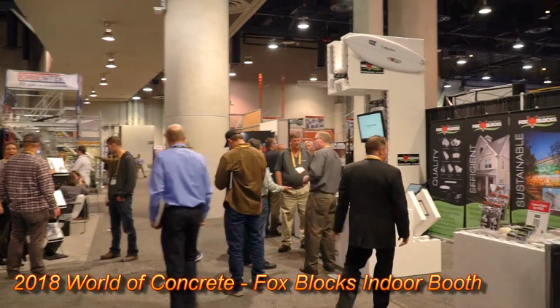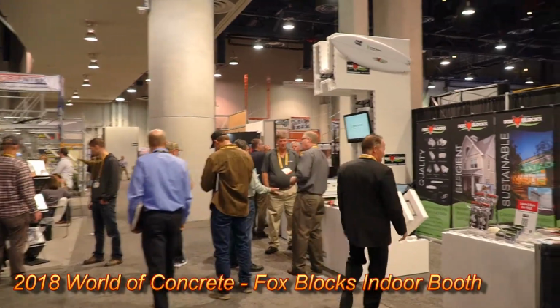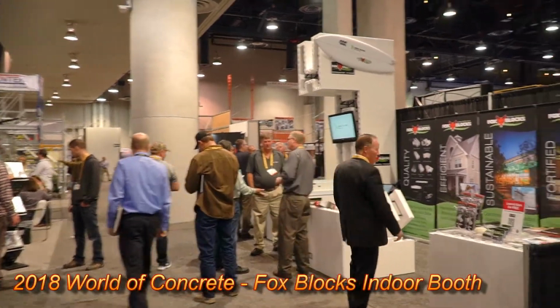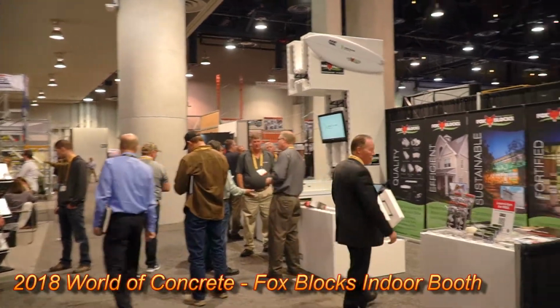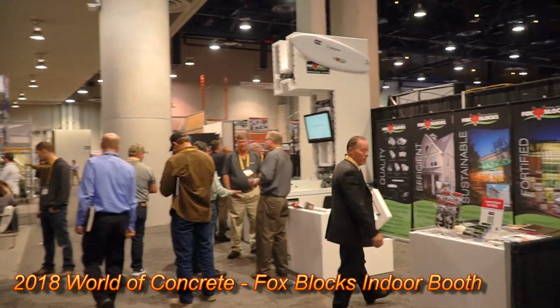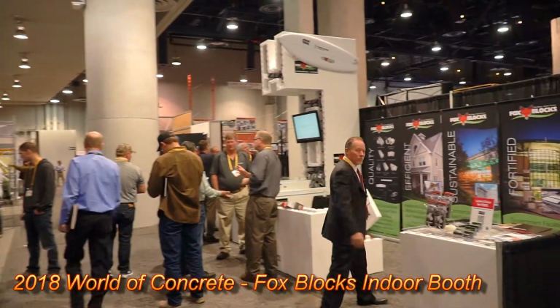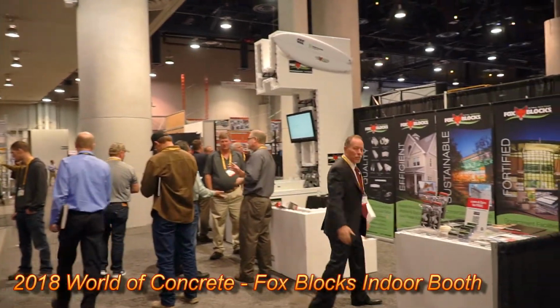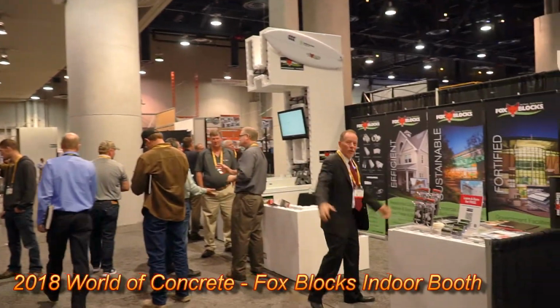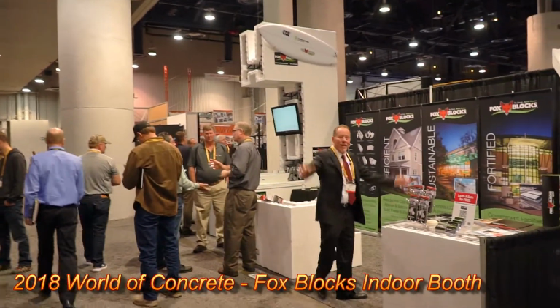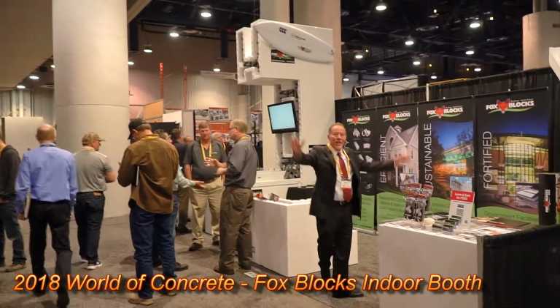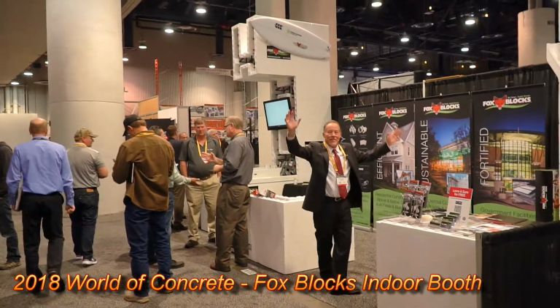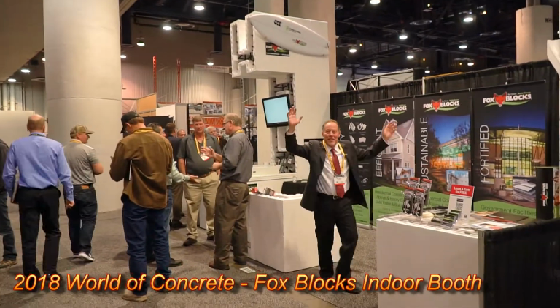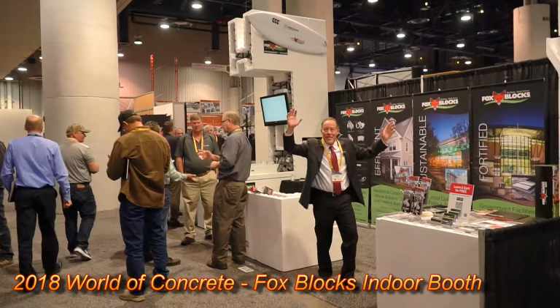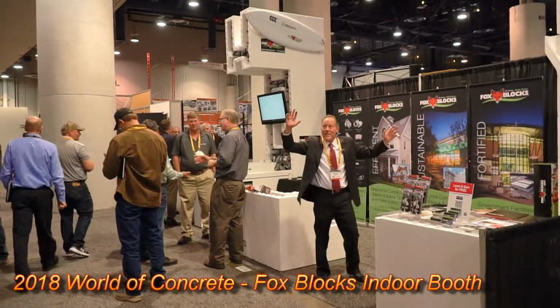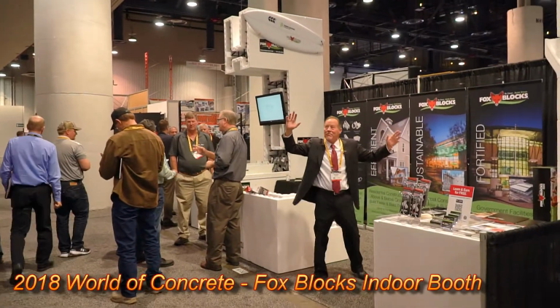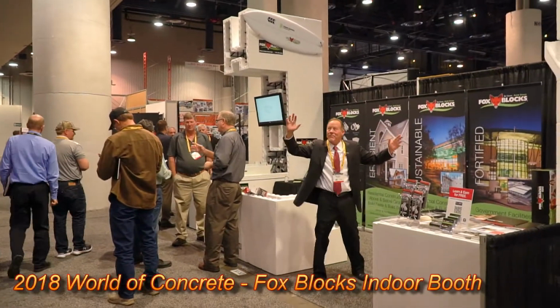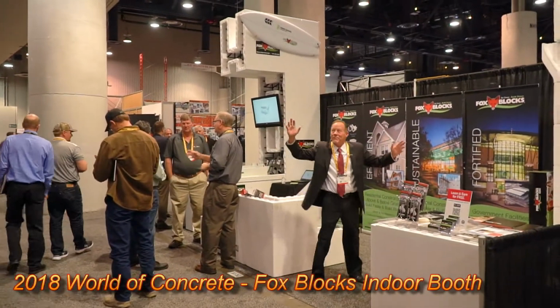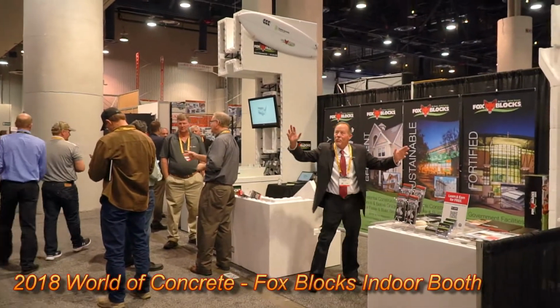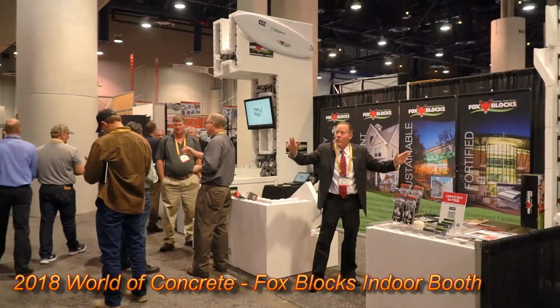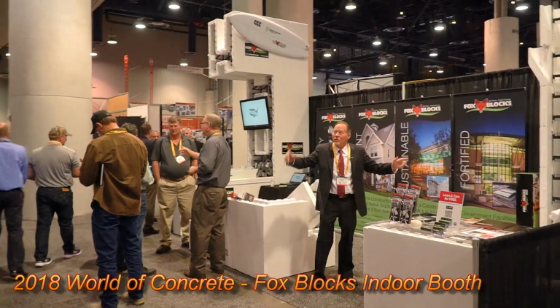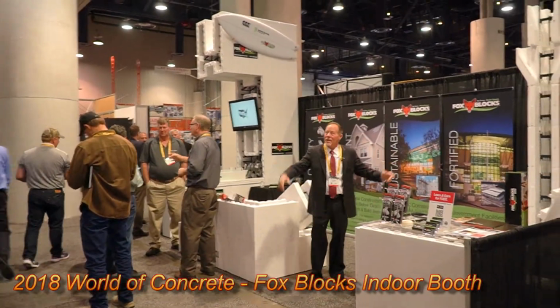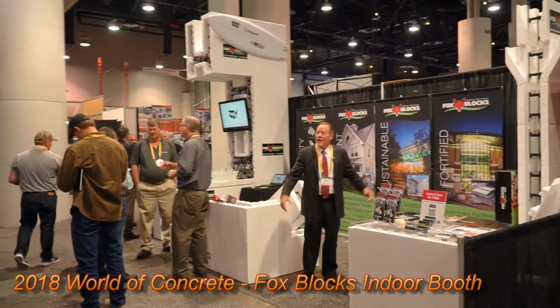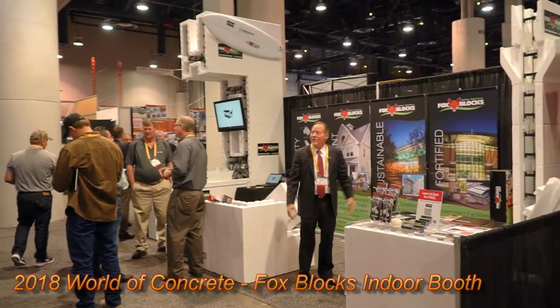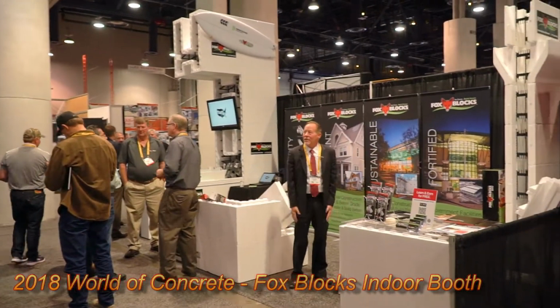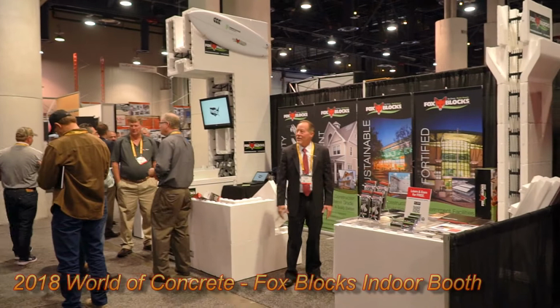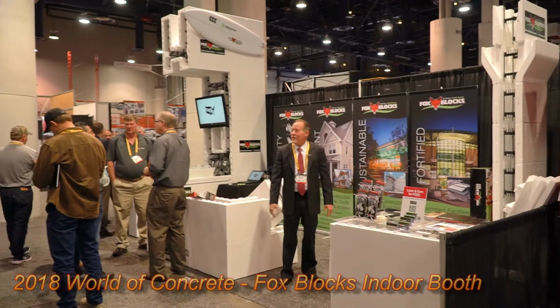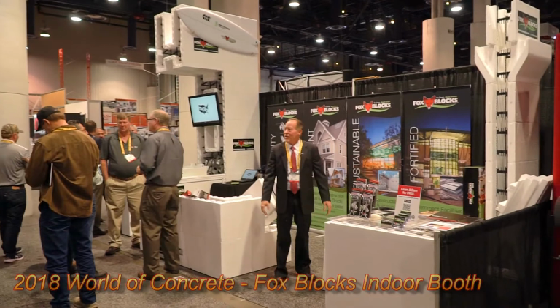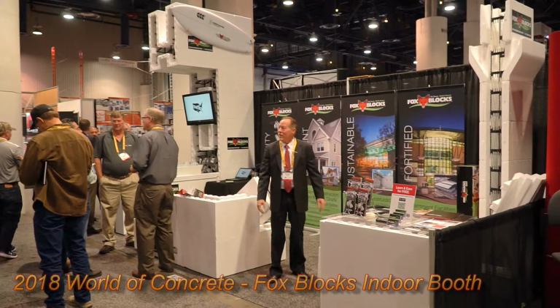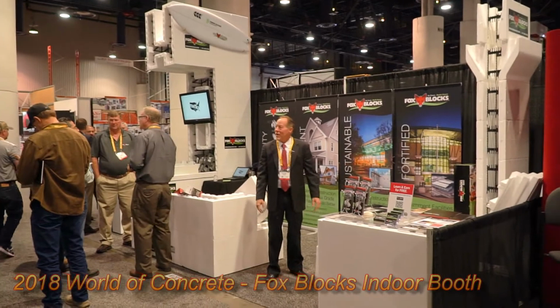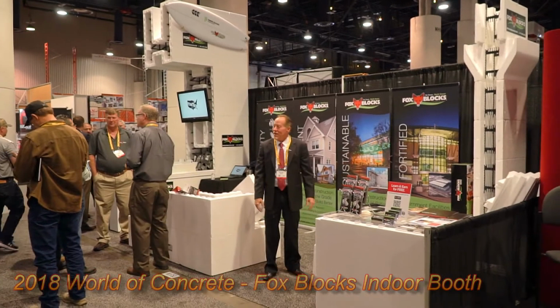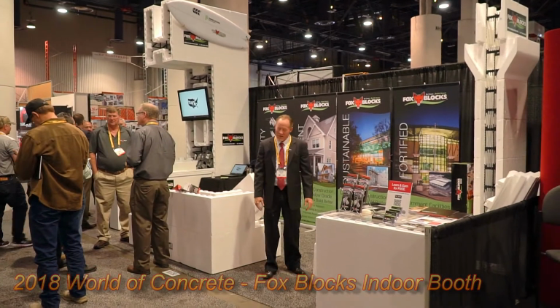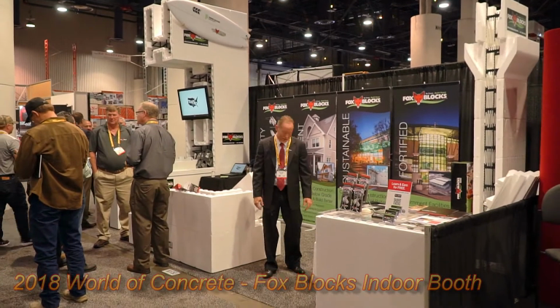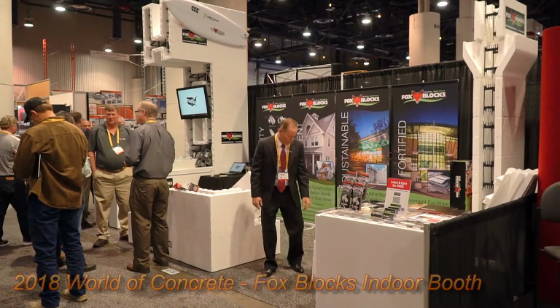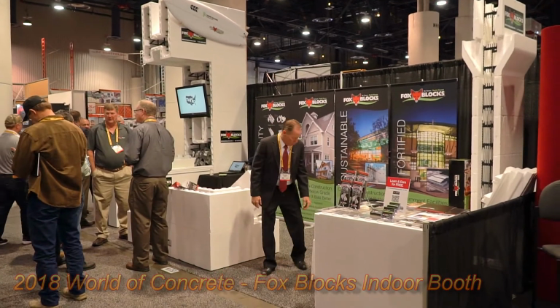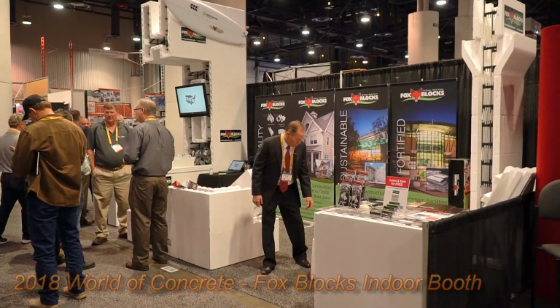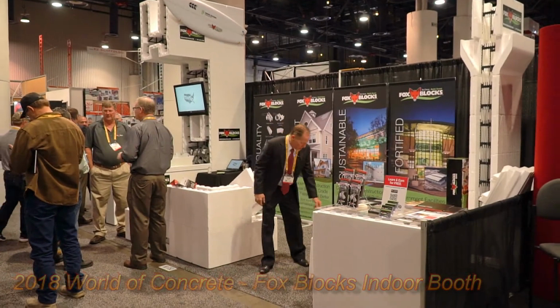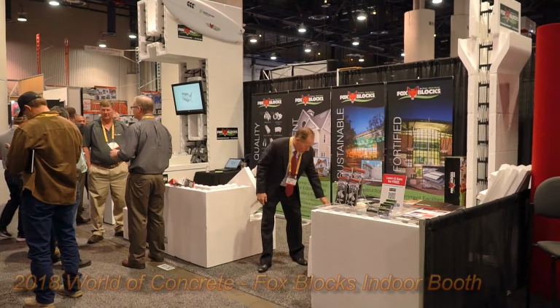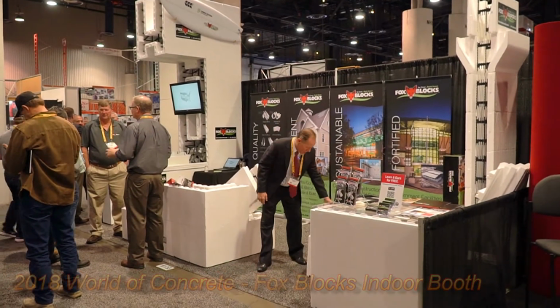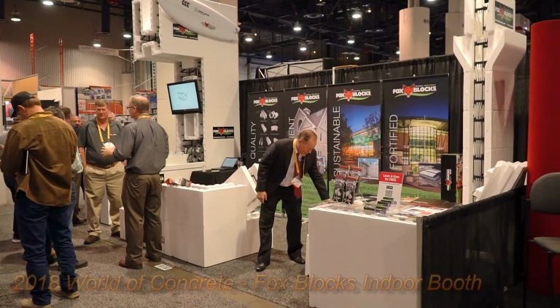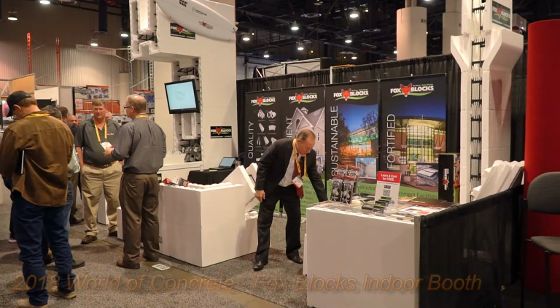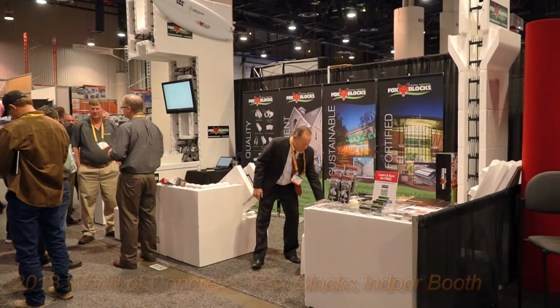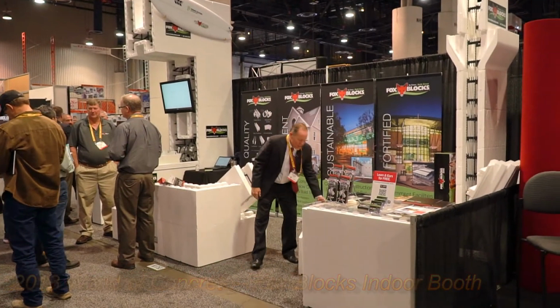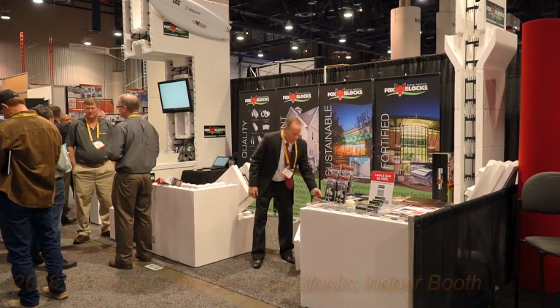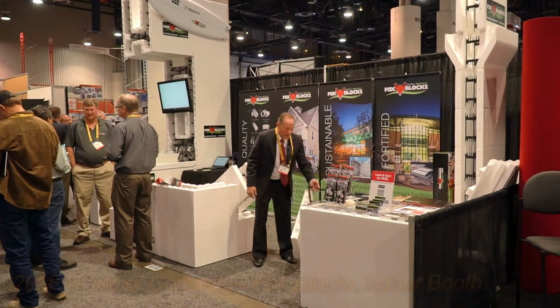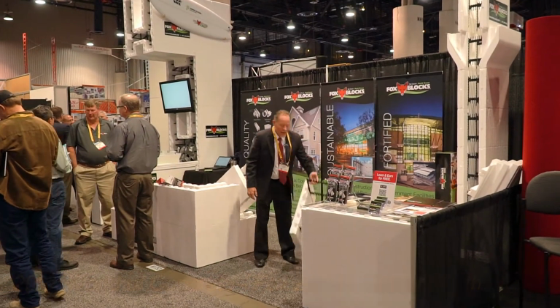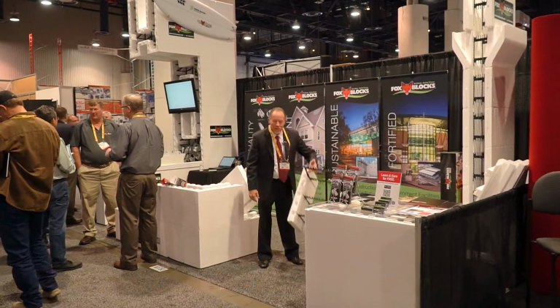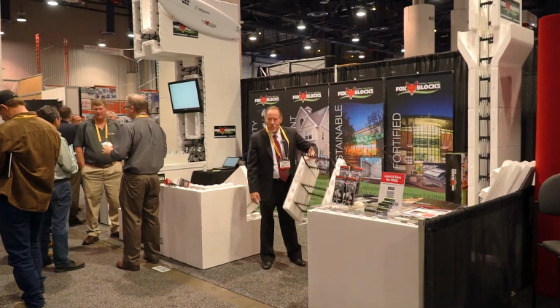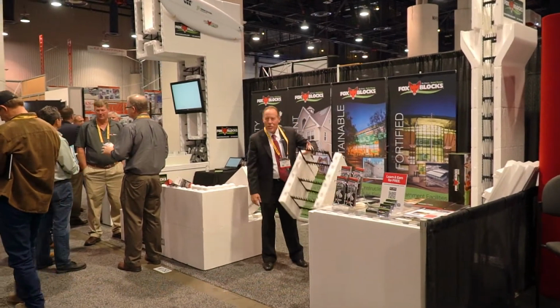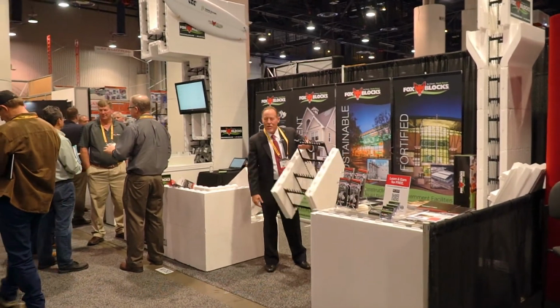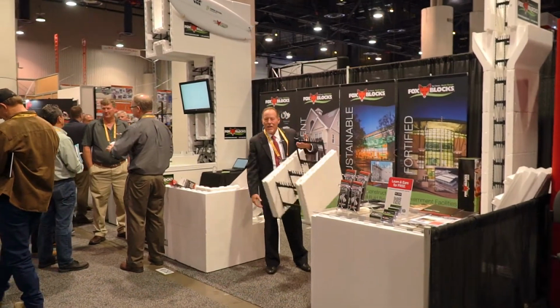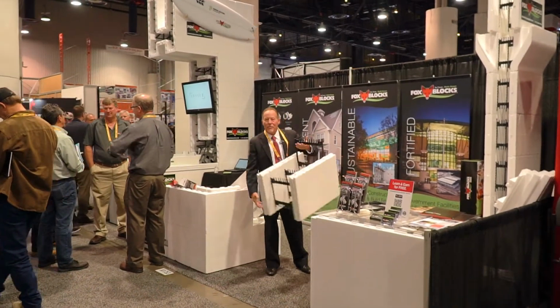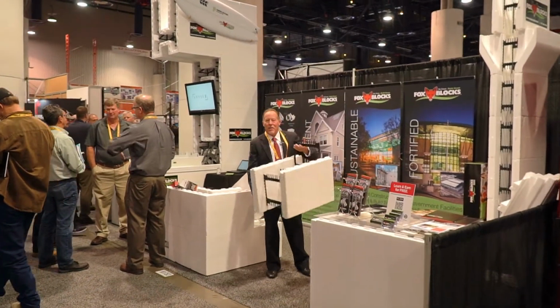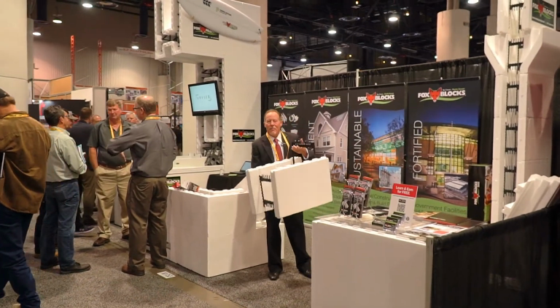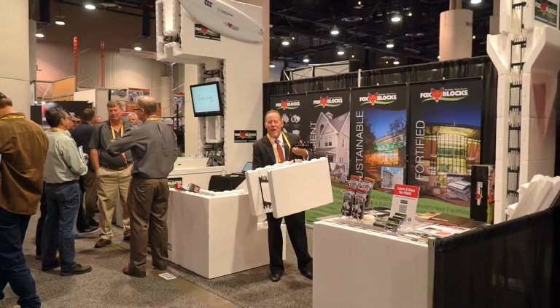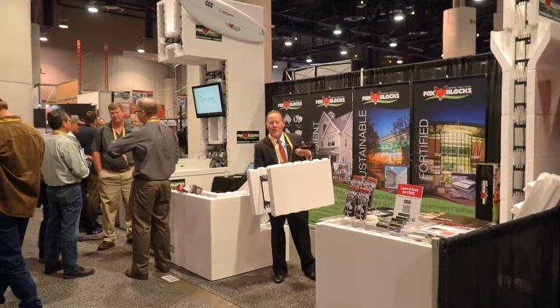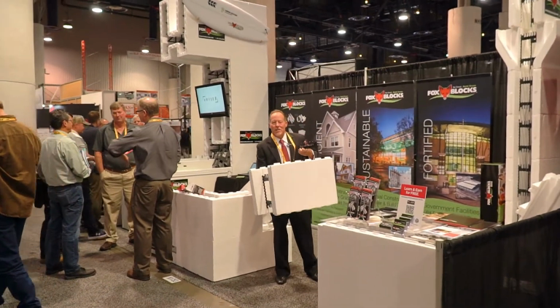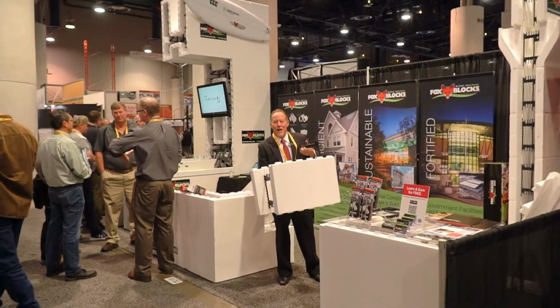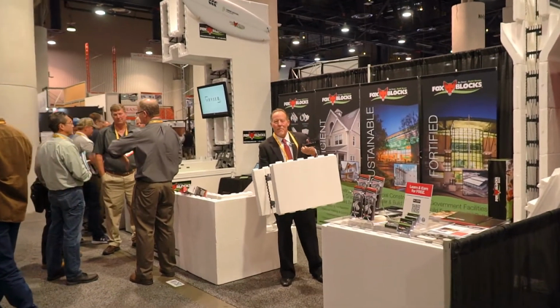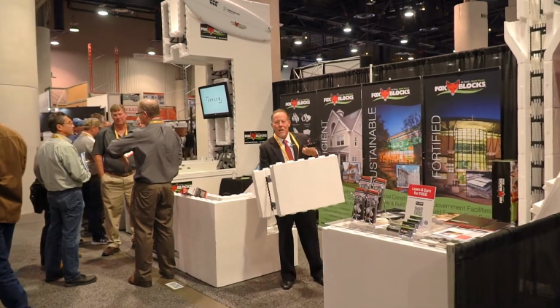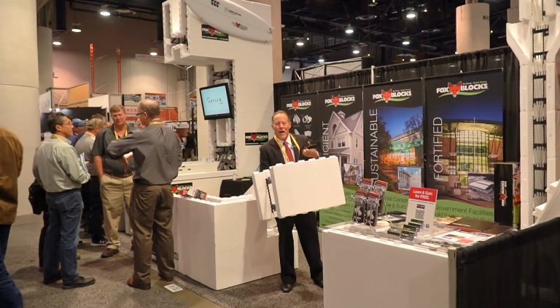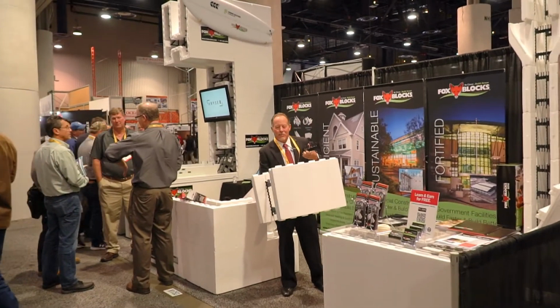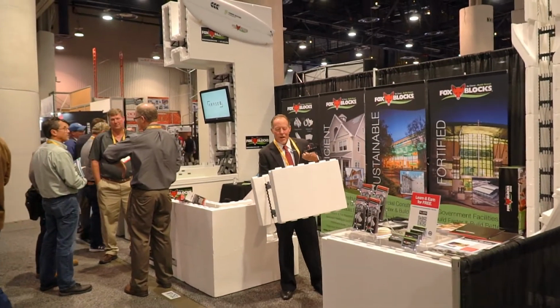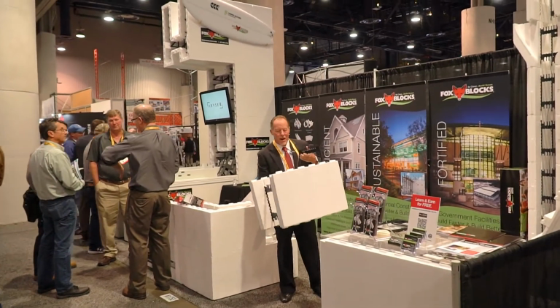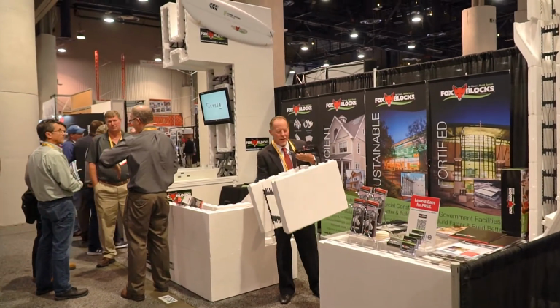So 2018, World of Concrete. Here we are going strong showing off the Fox Compact Block.